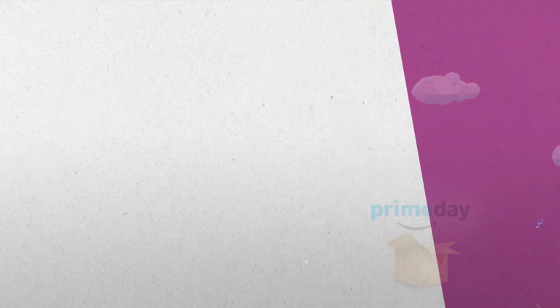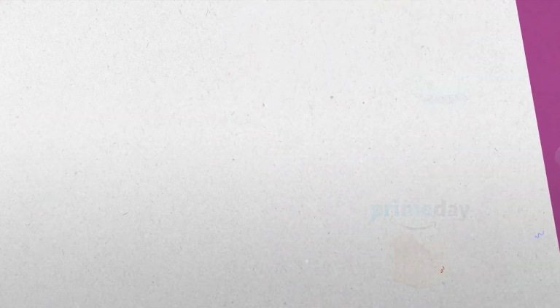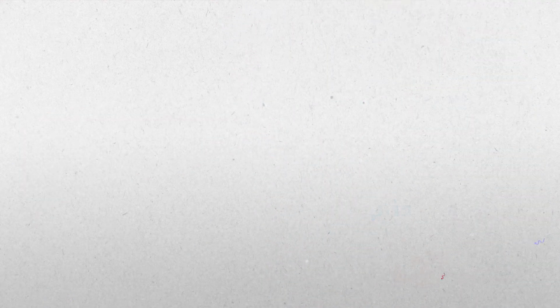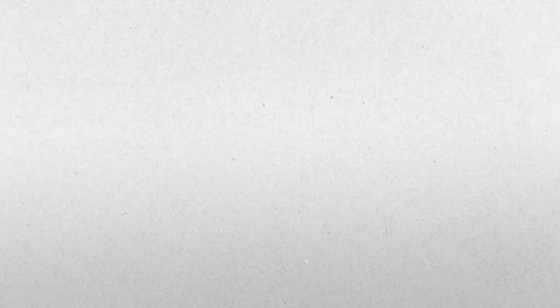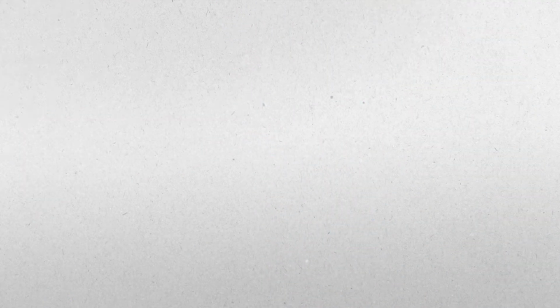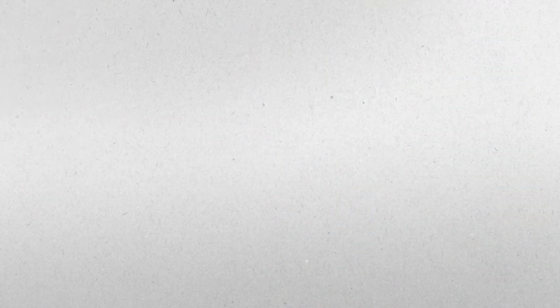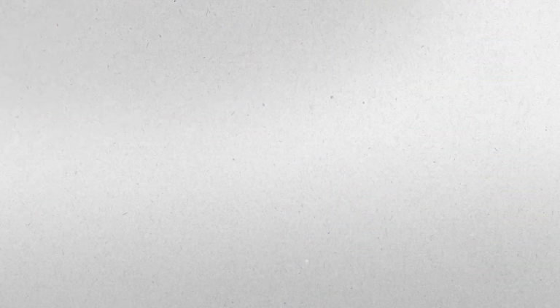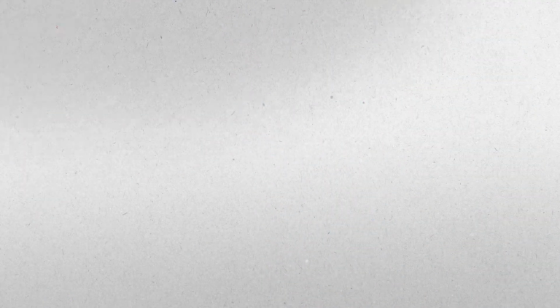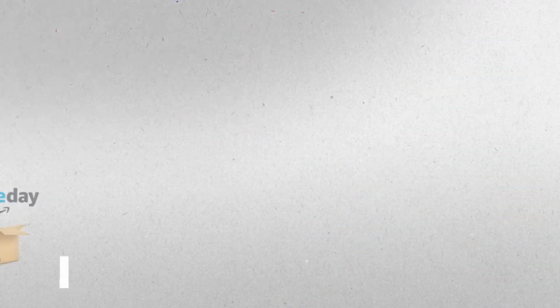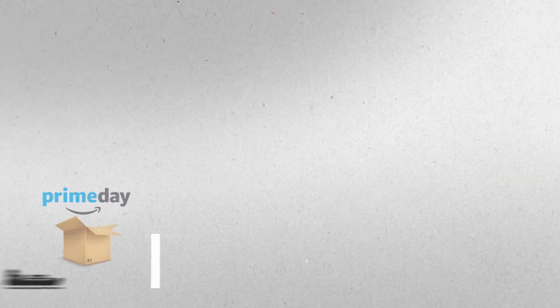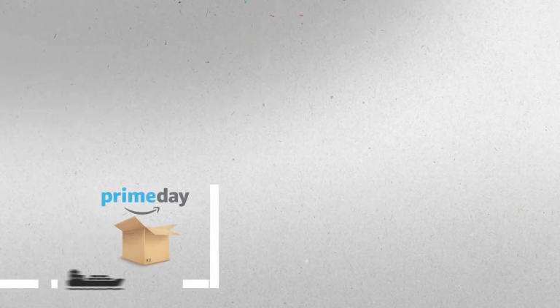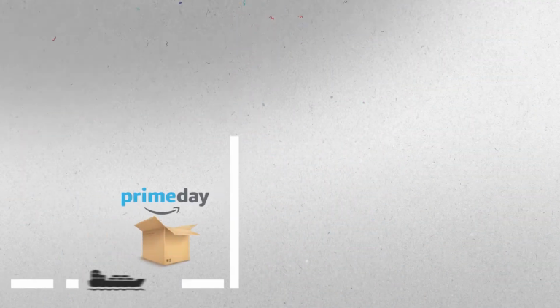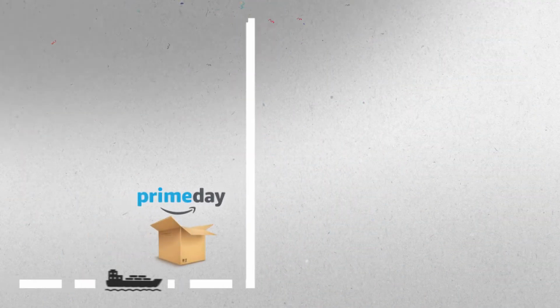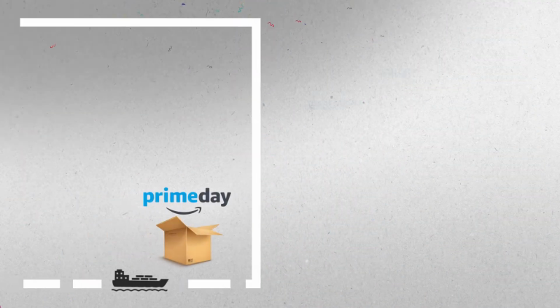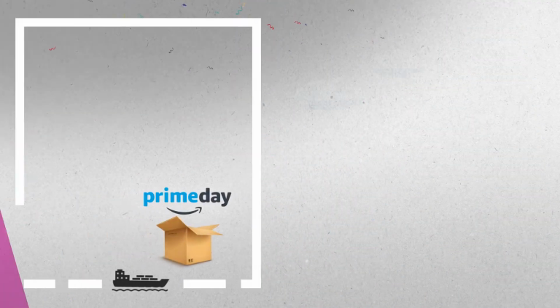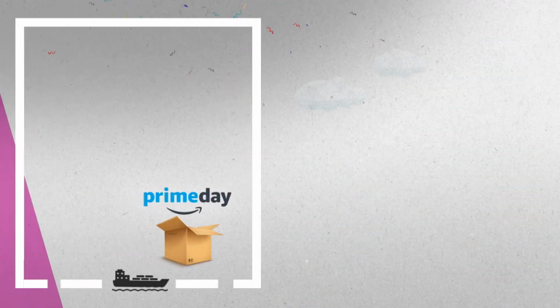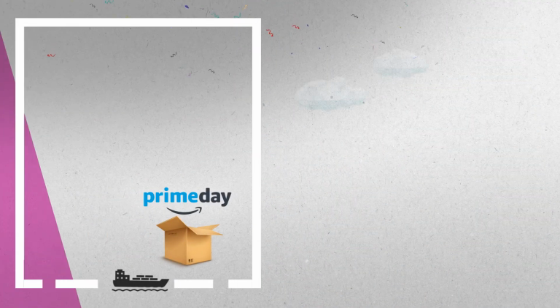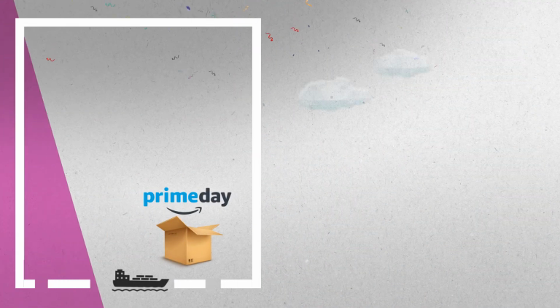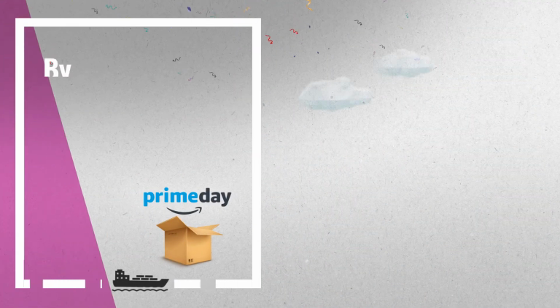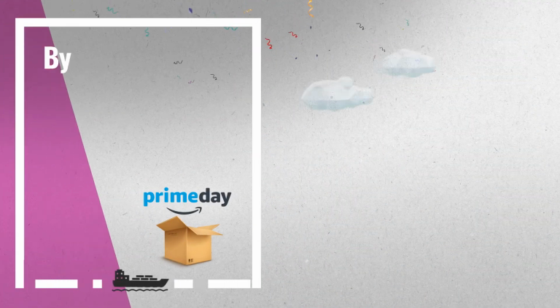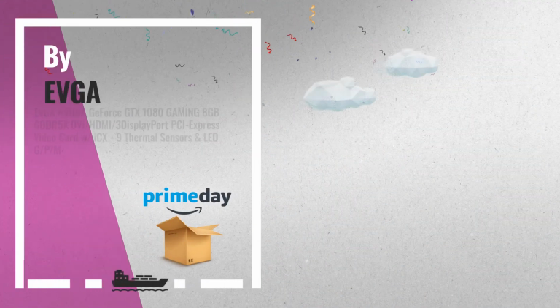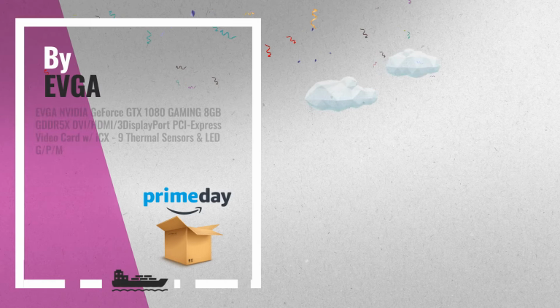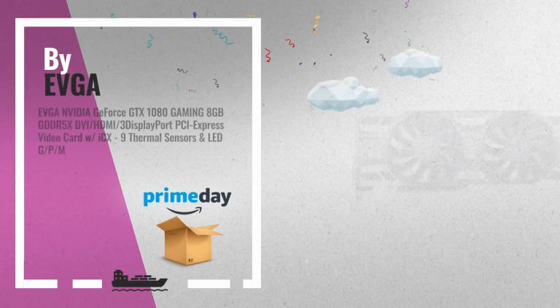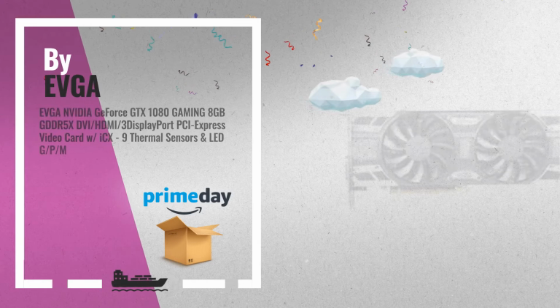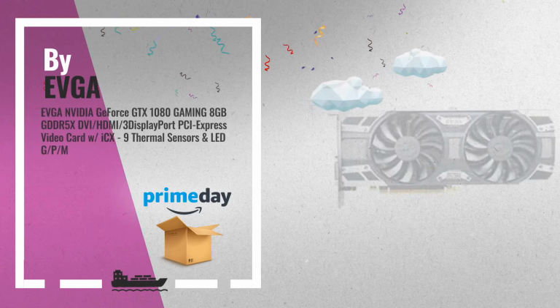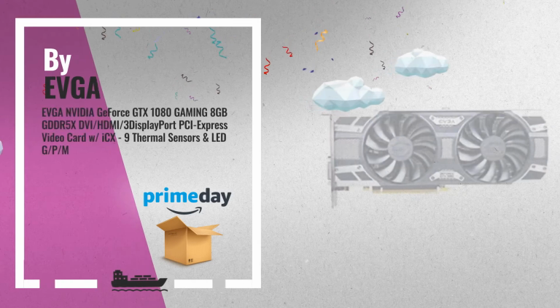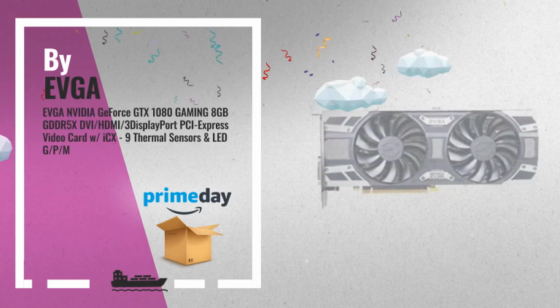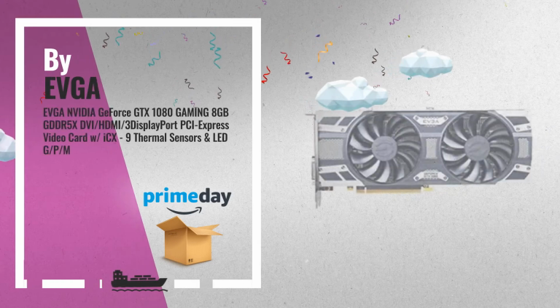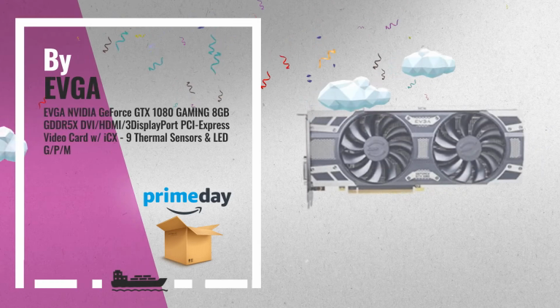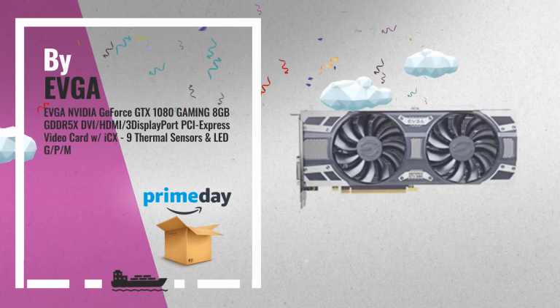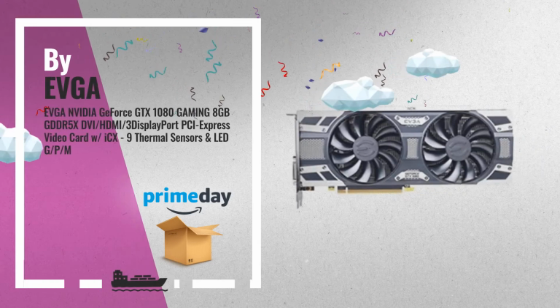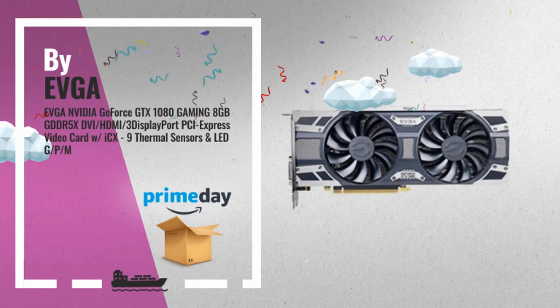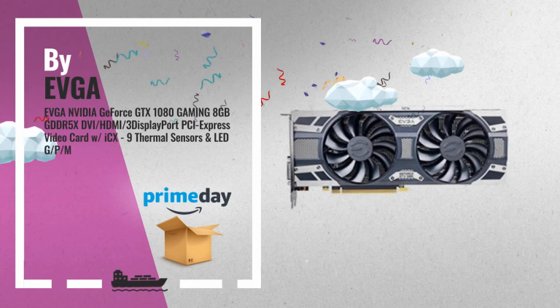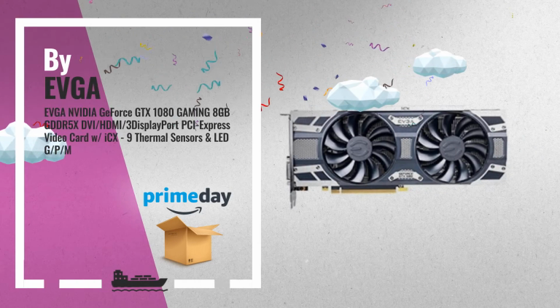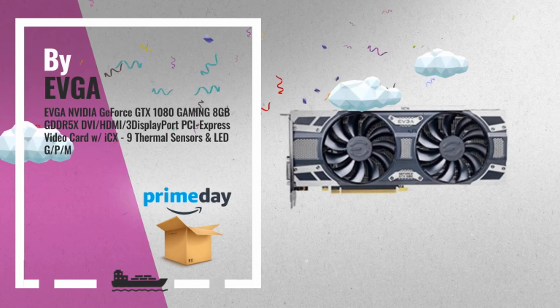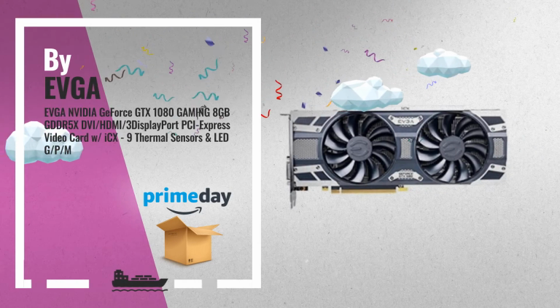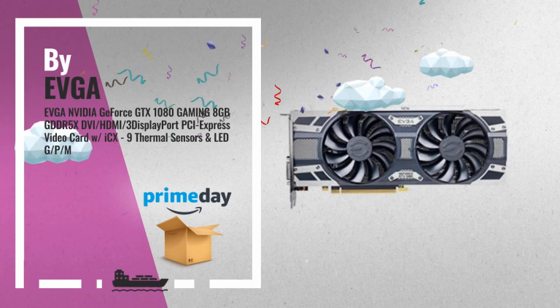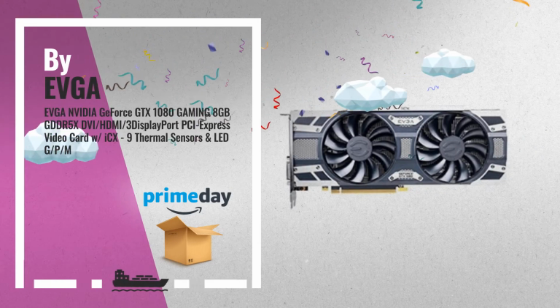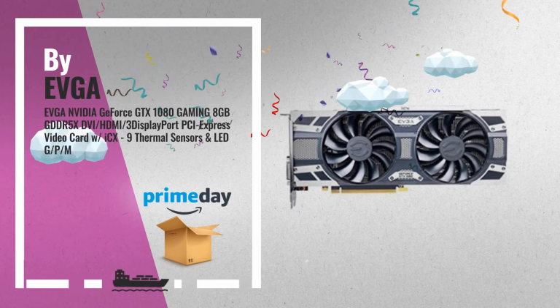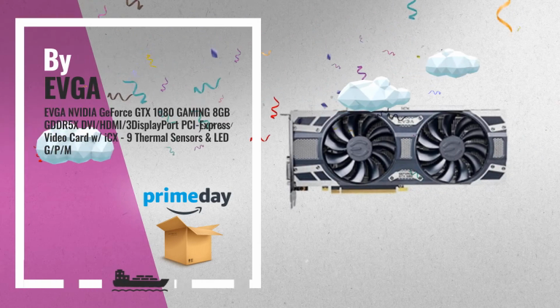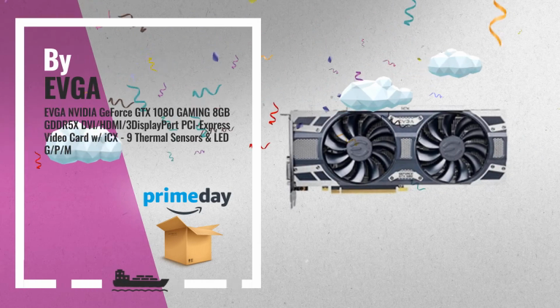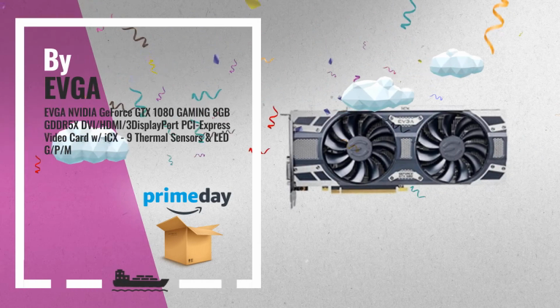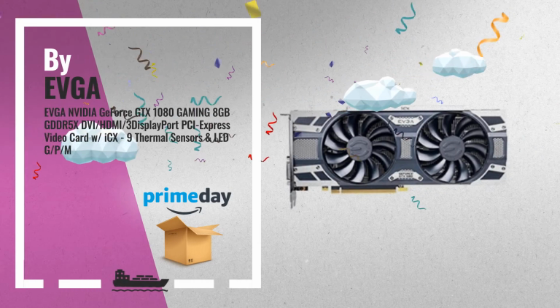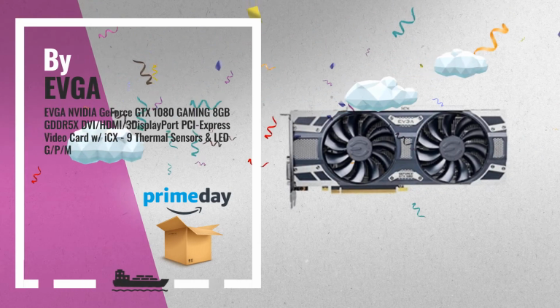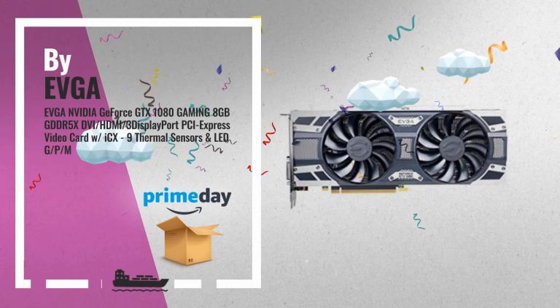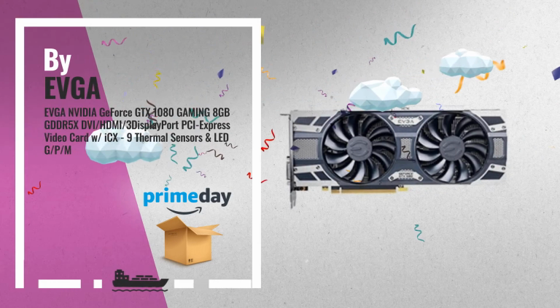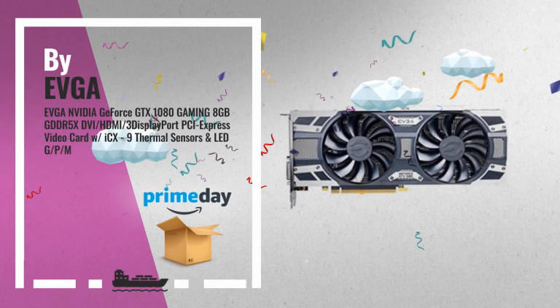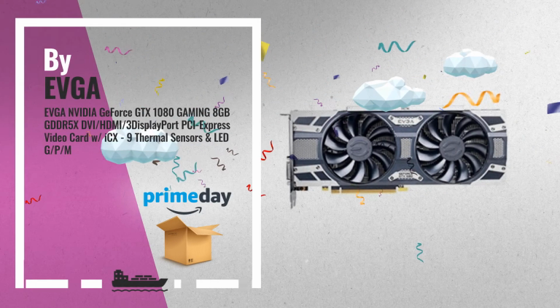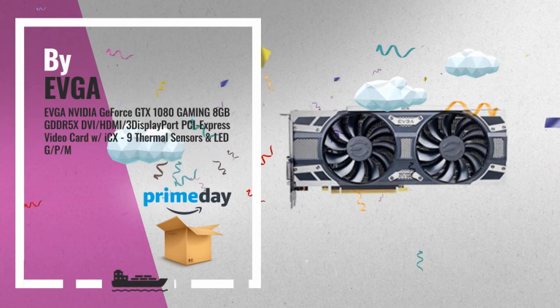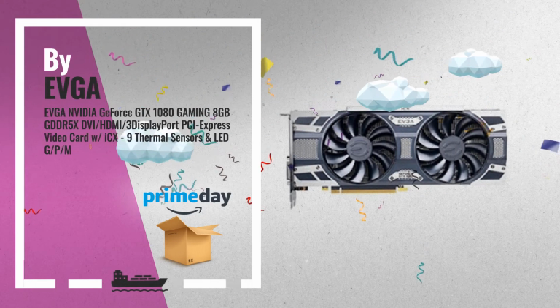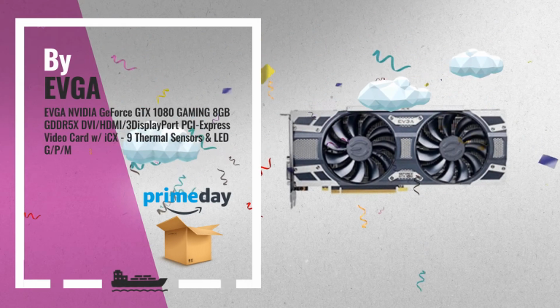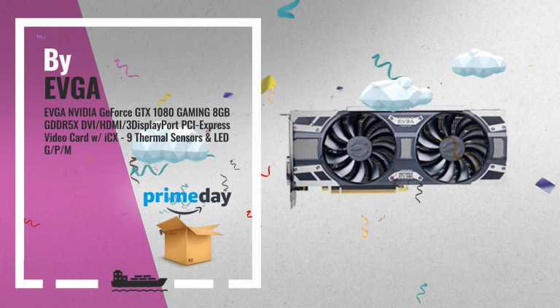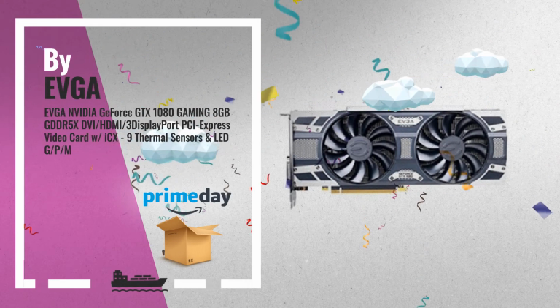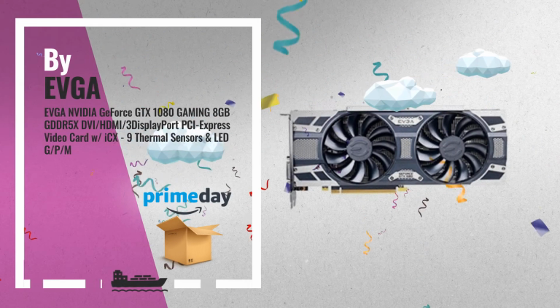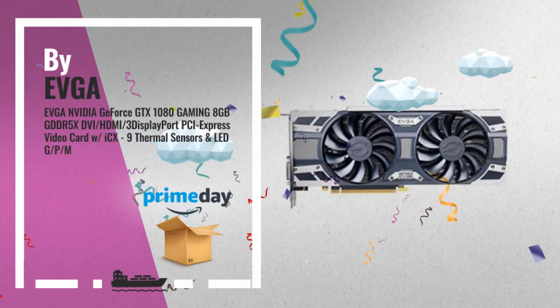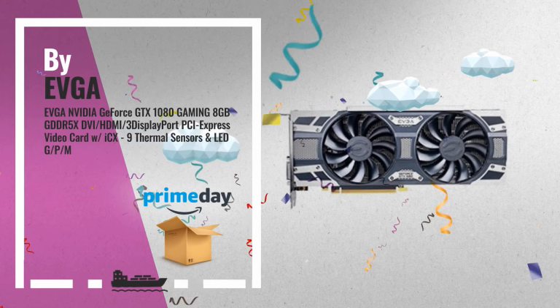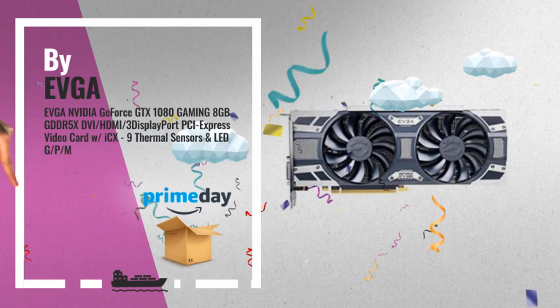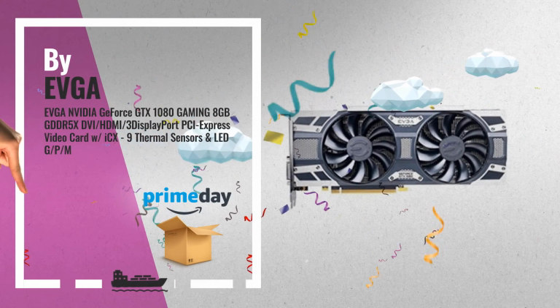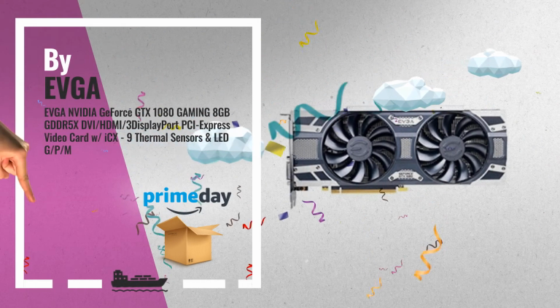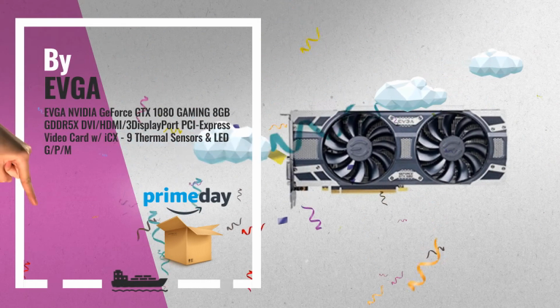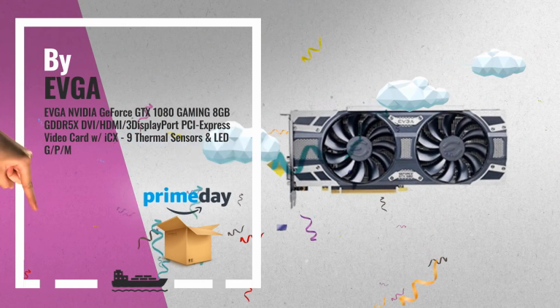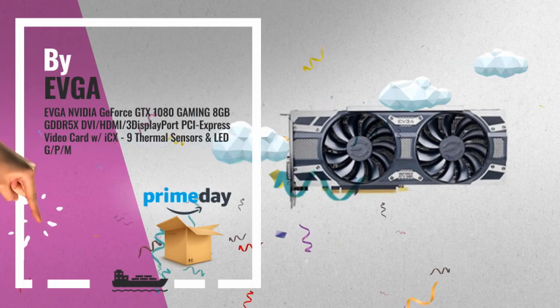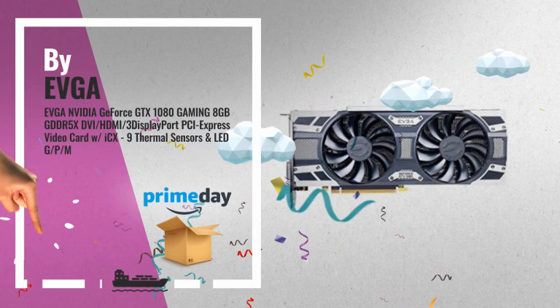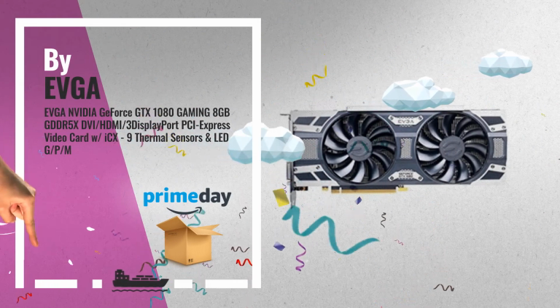Number 5, by EVGA. This is one of many great products we've got in store for you.